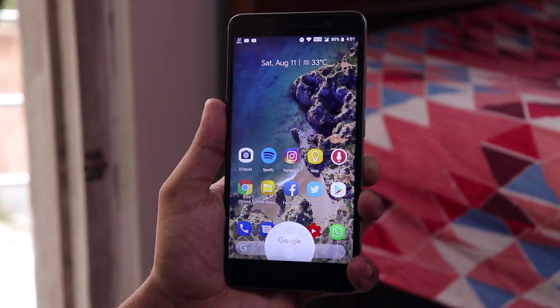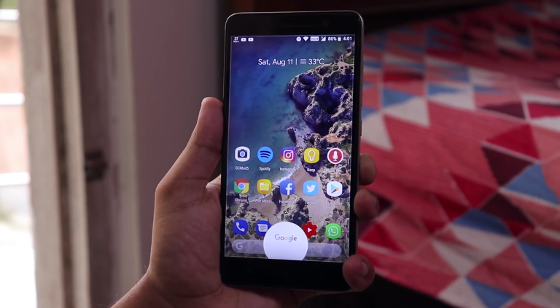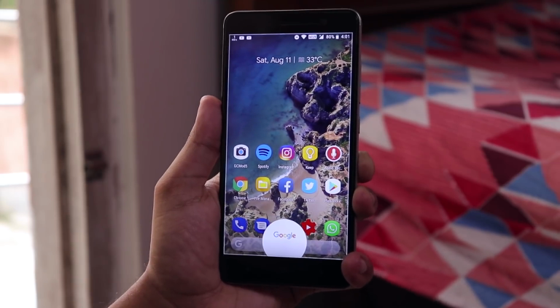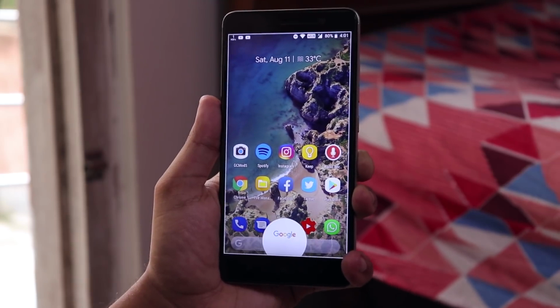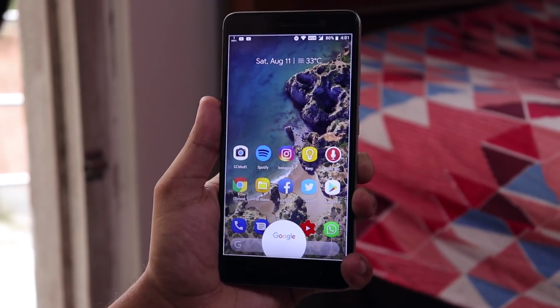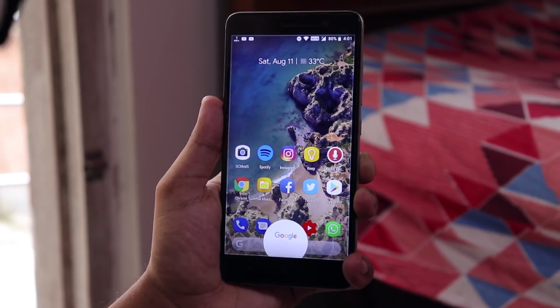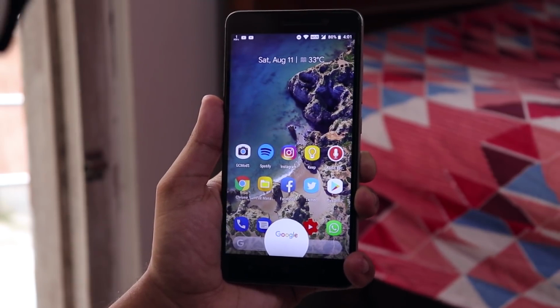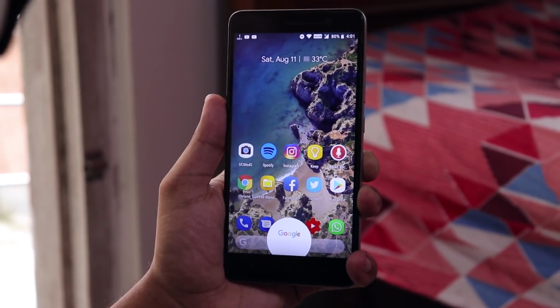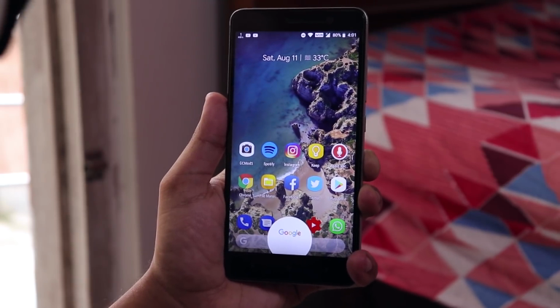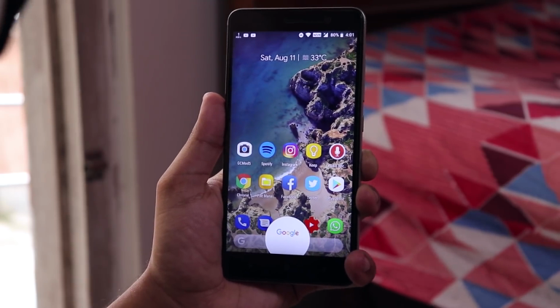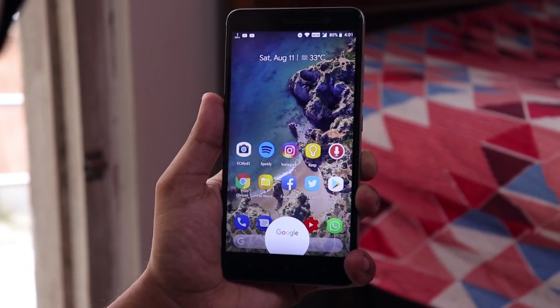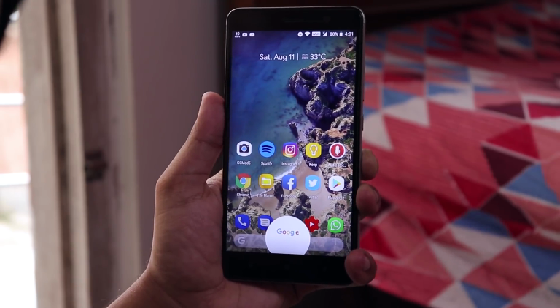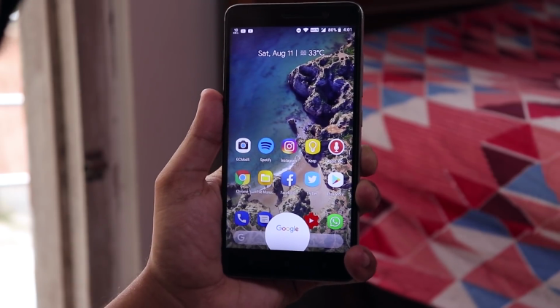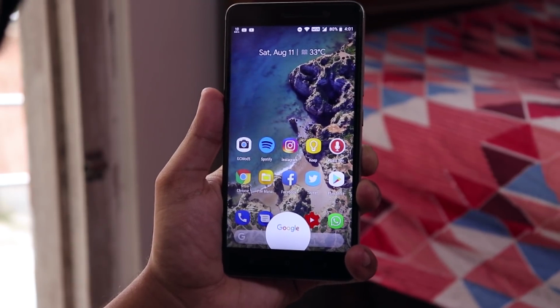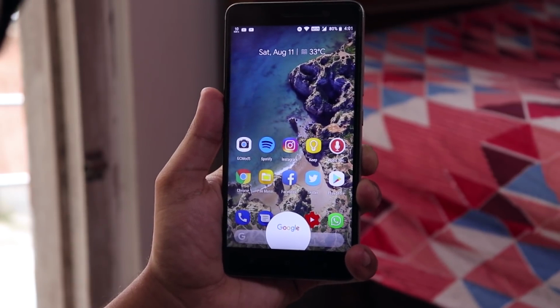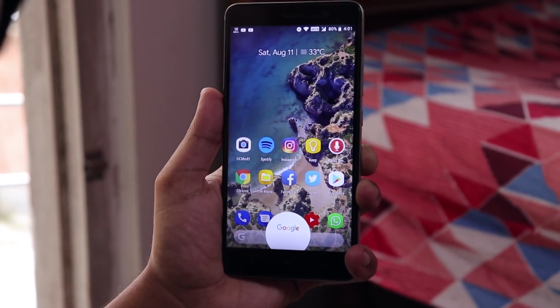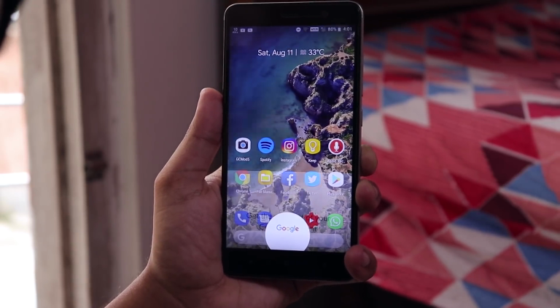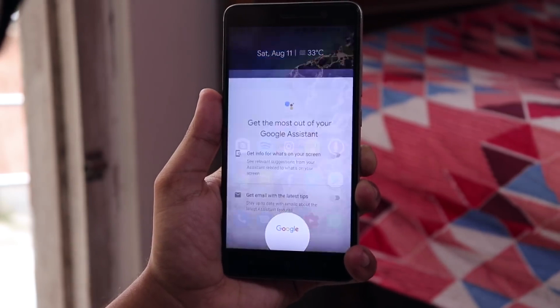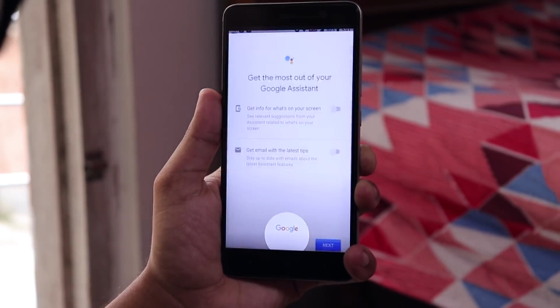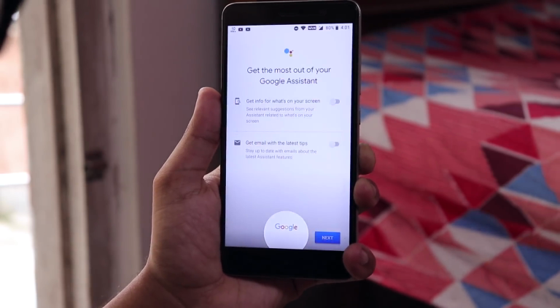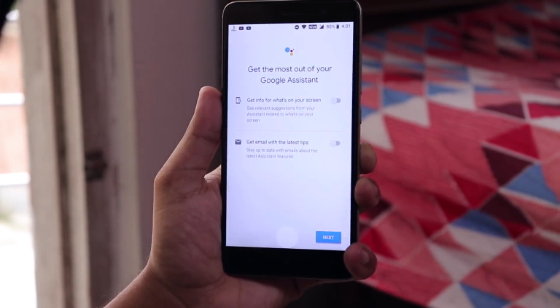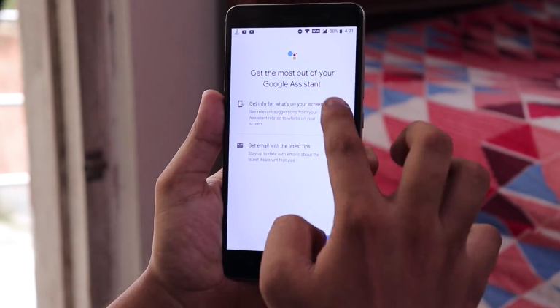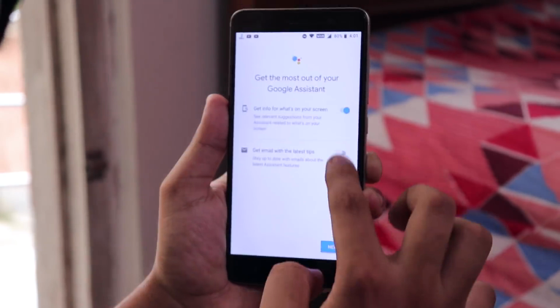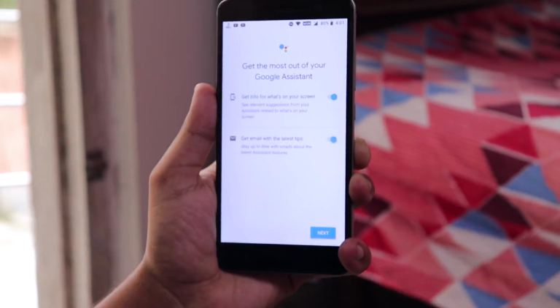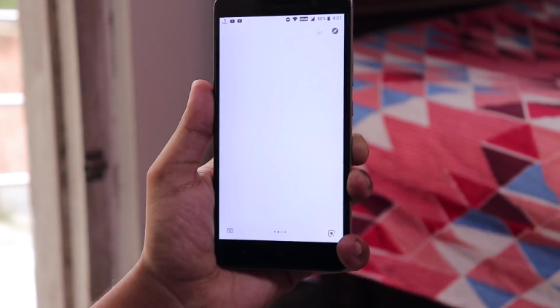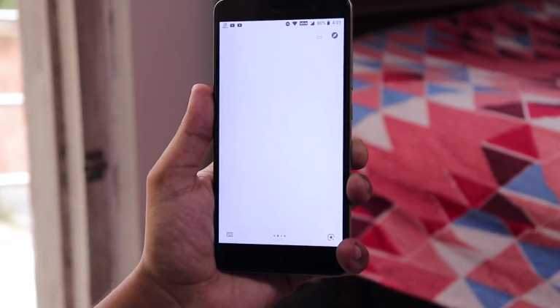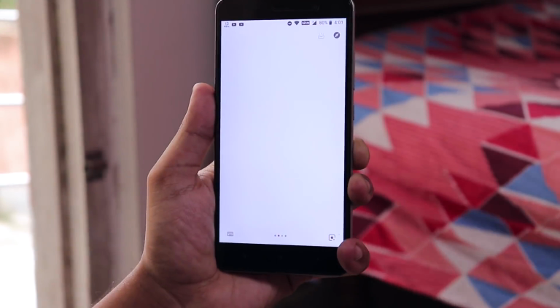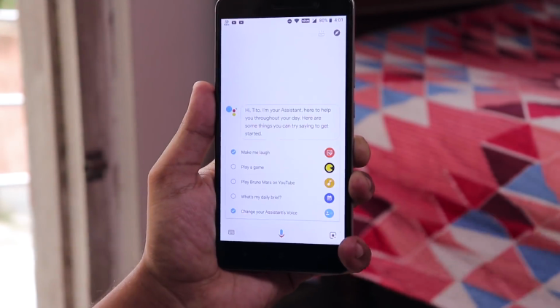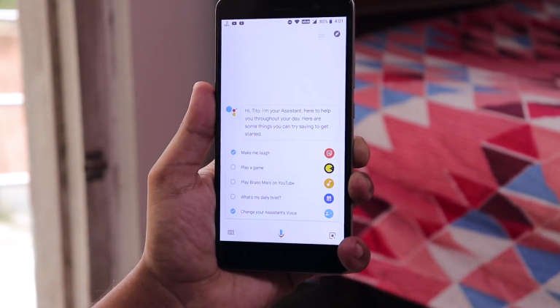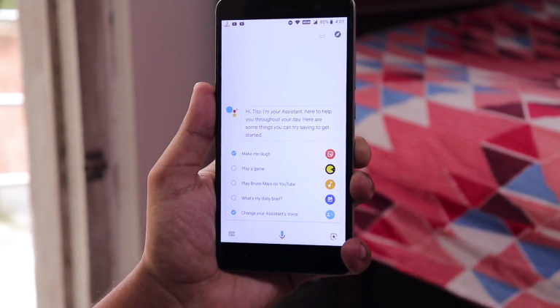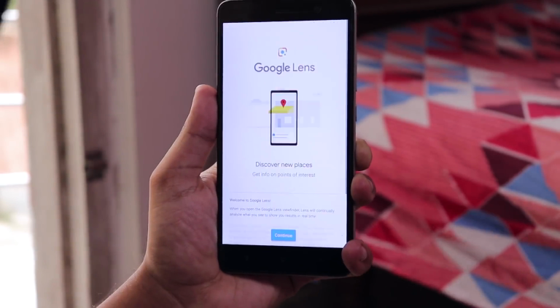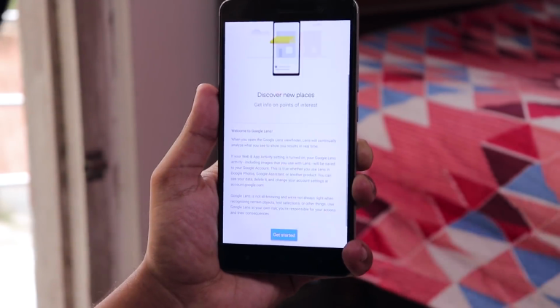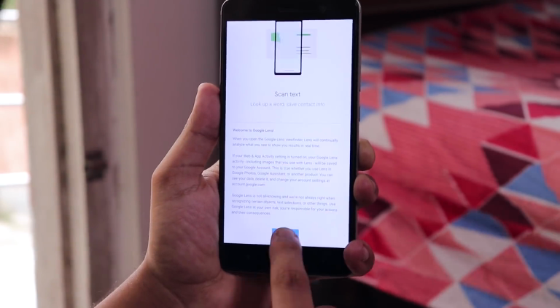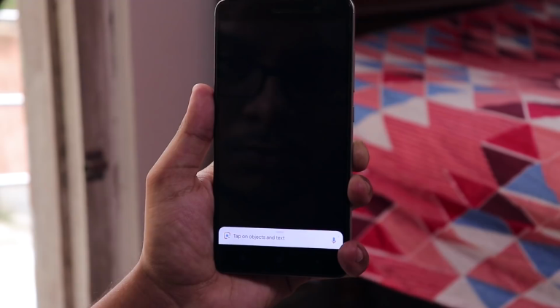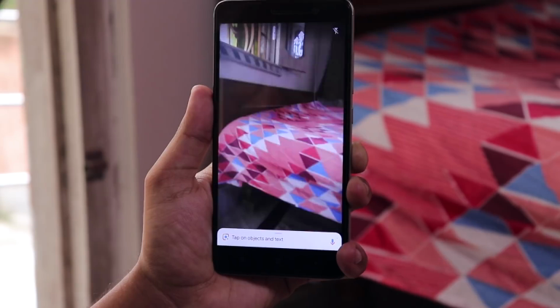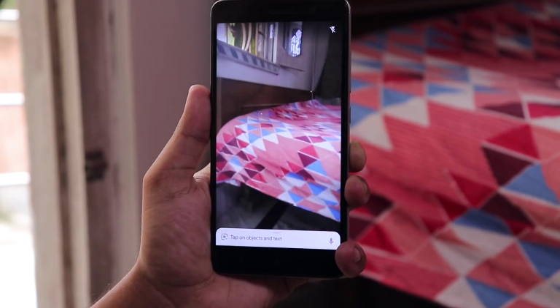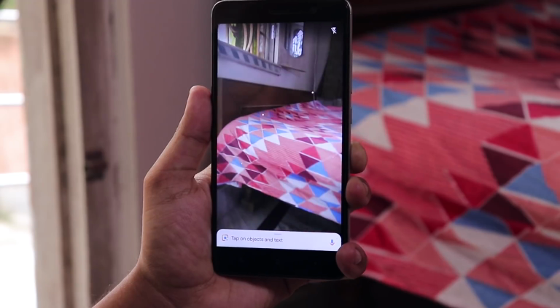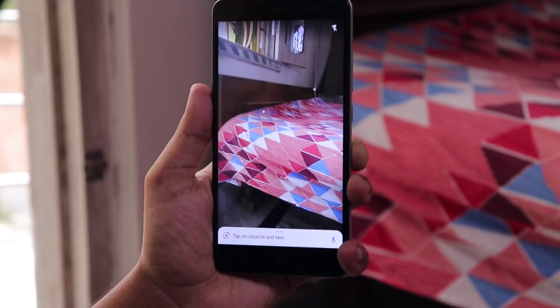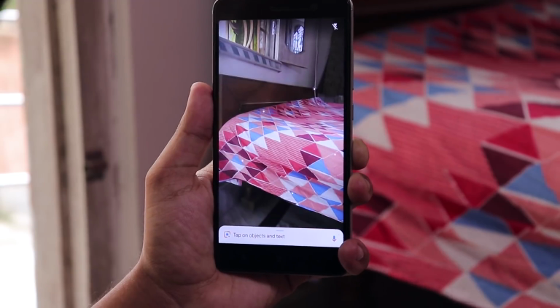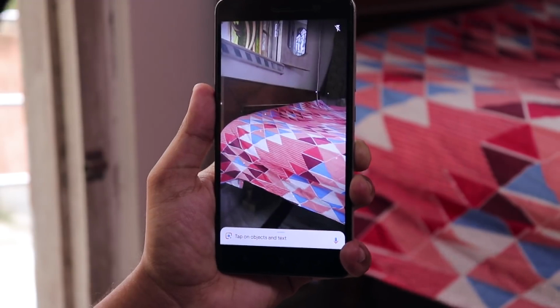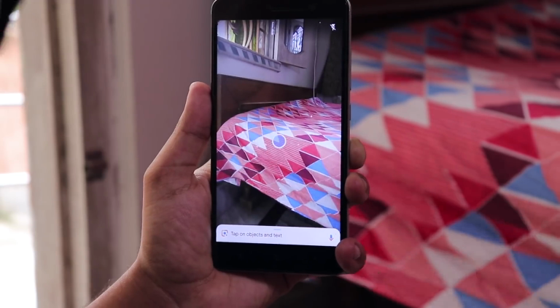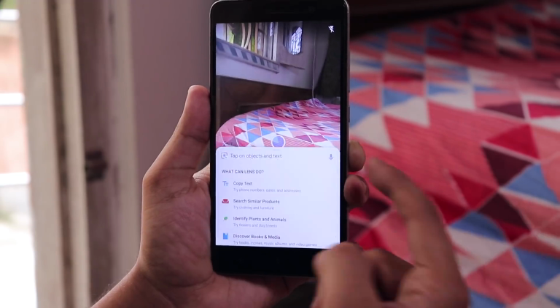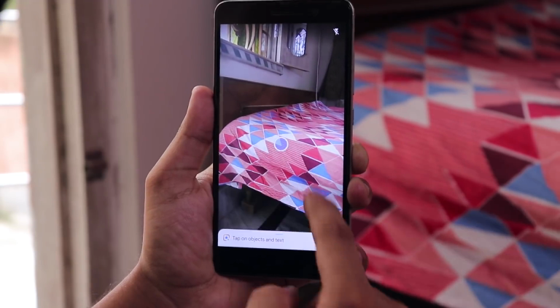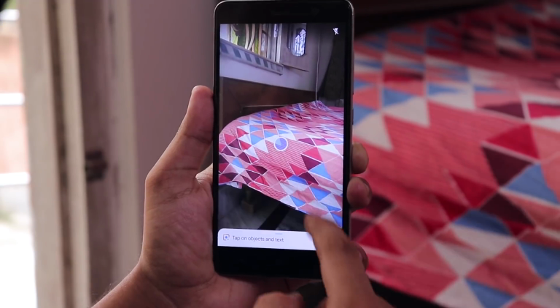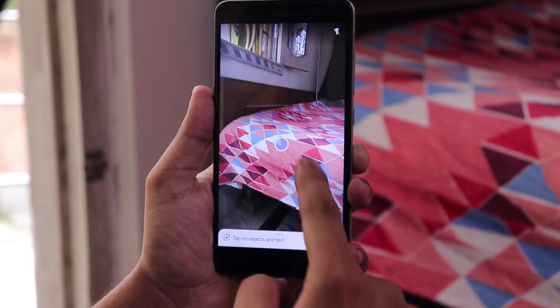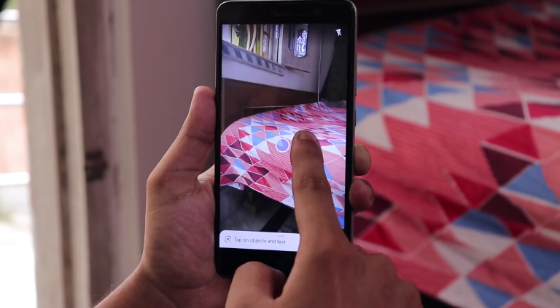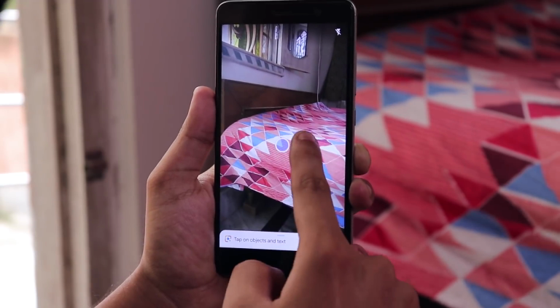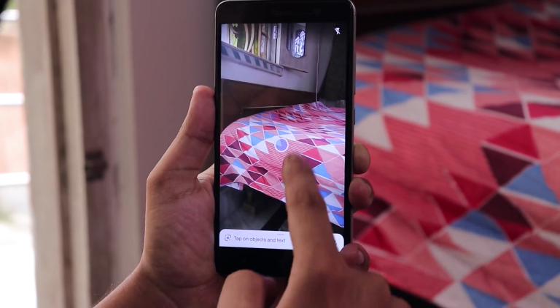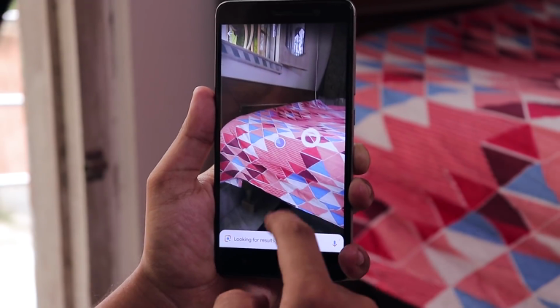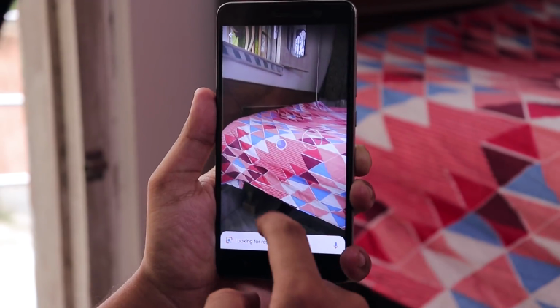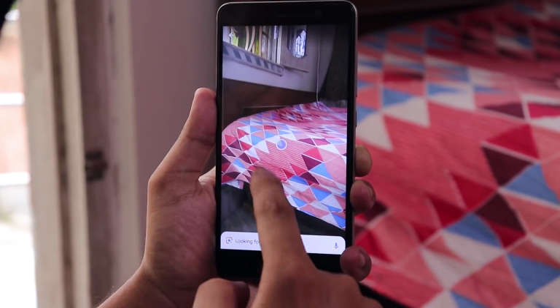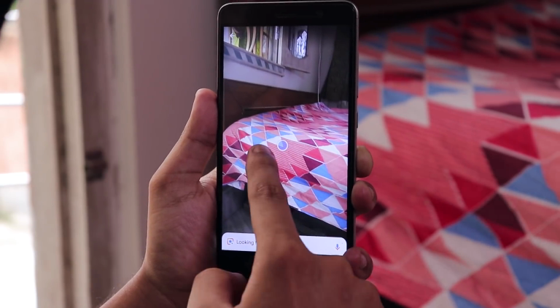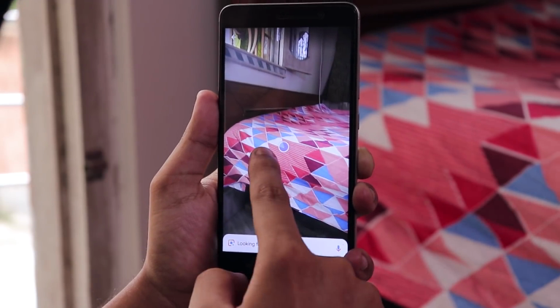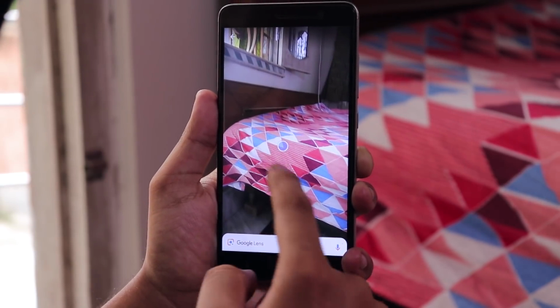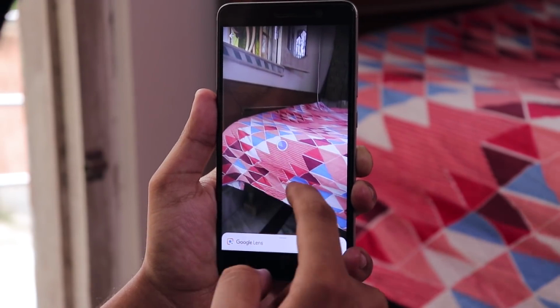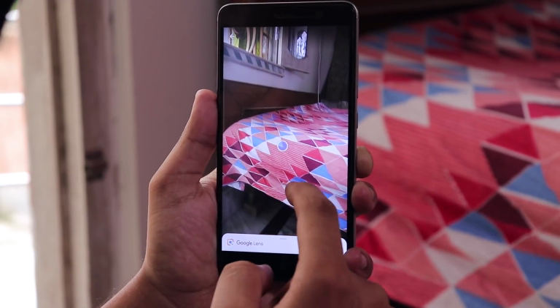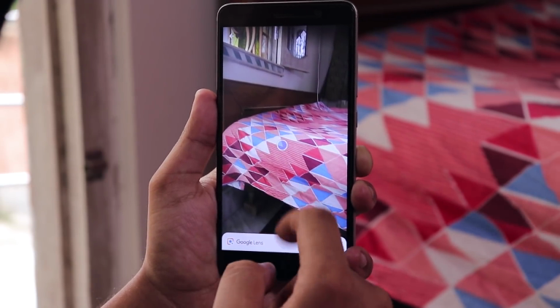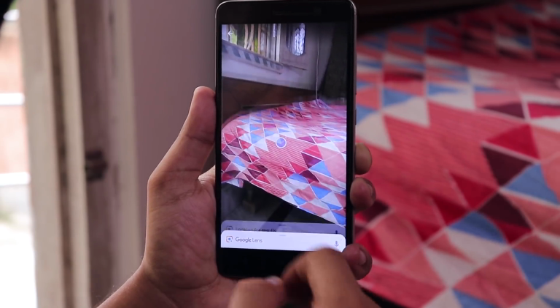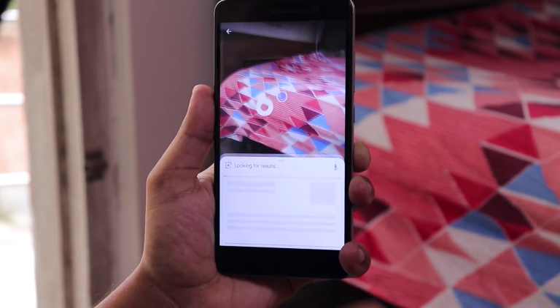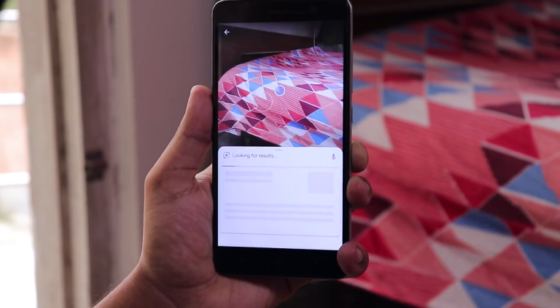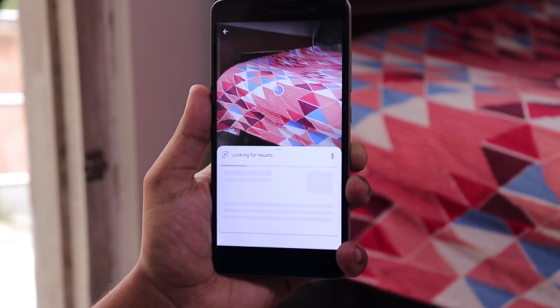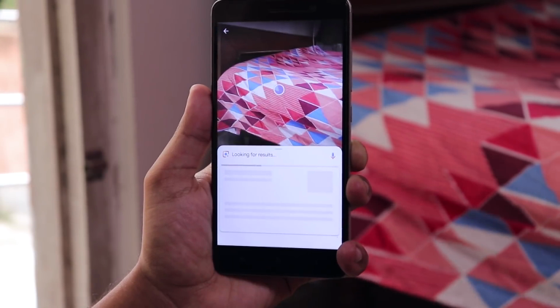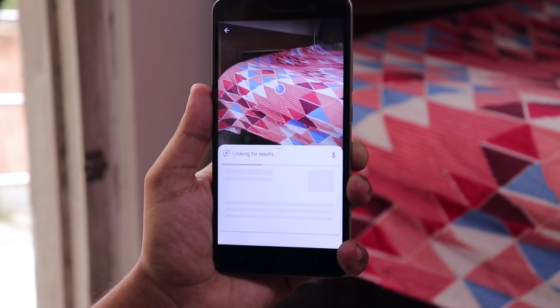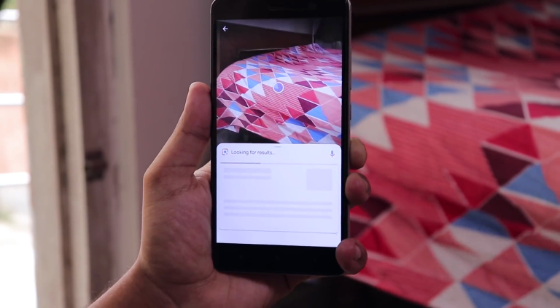Google Assistant works super fine, as you can see after setting it up, and of course Google Lens is there and works super fine too.